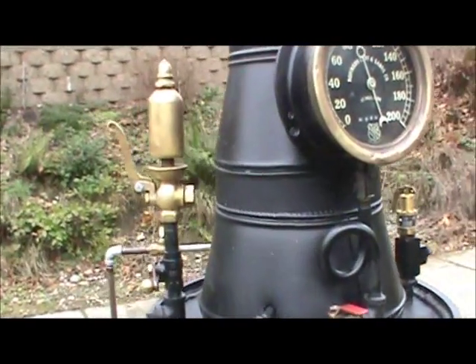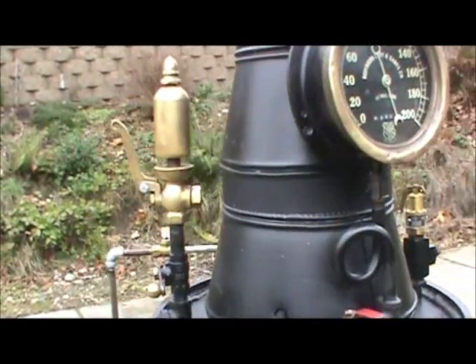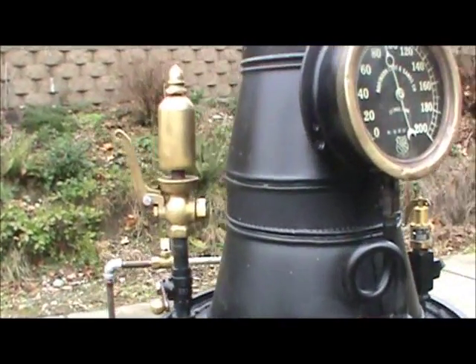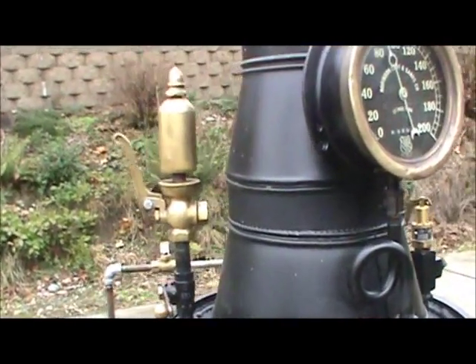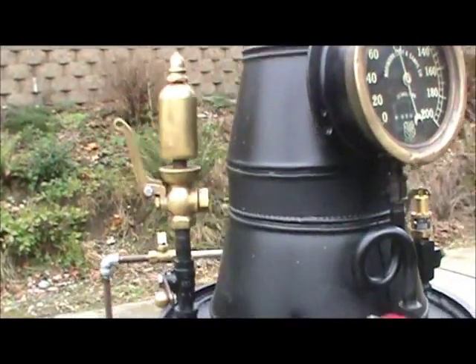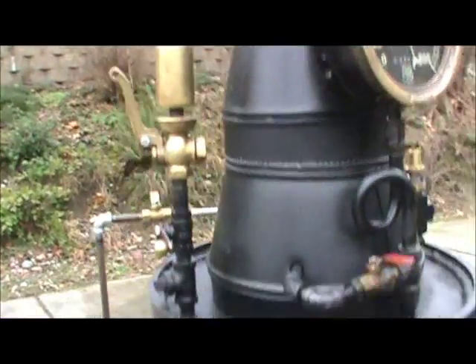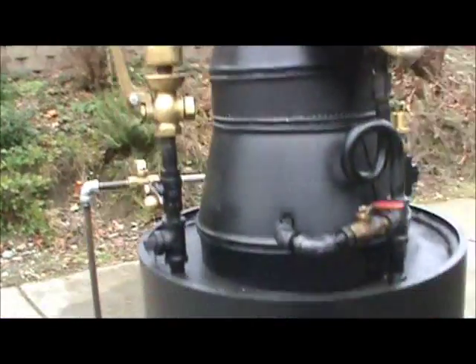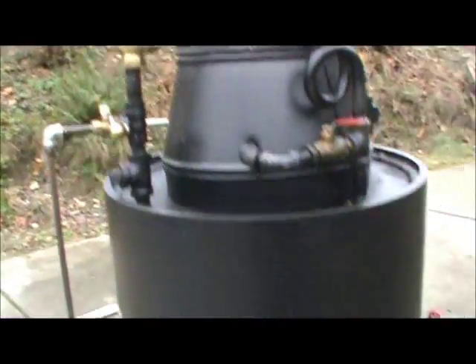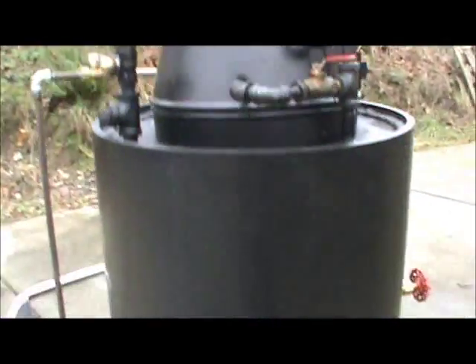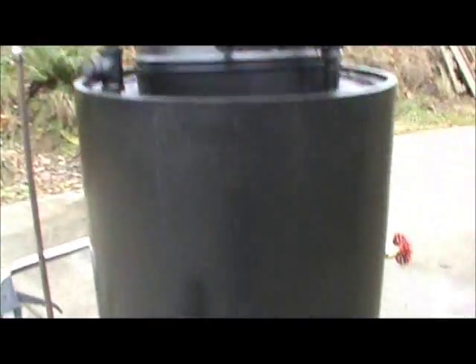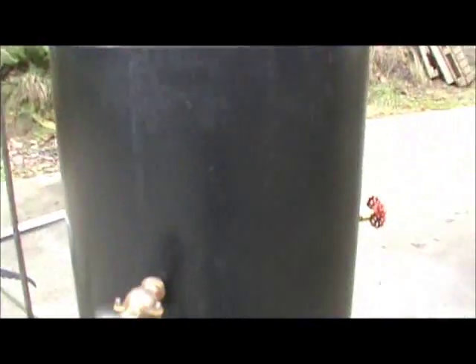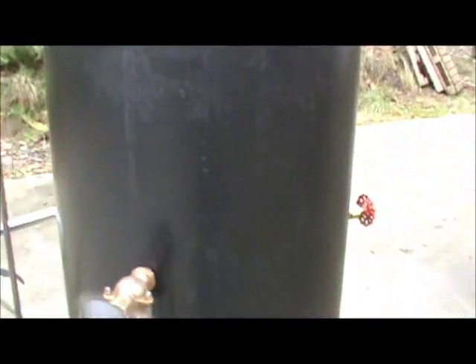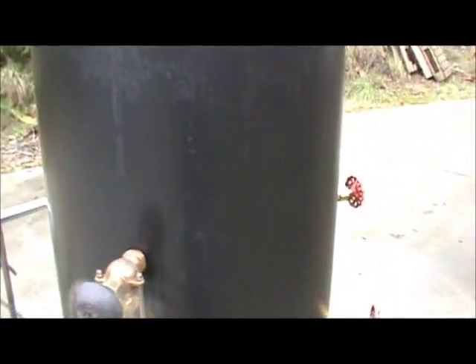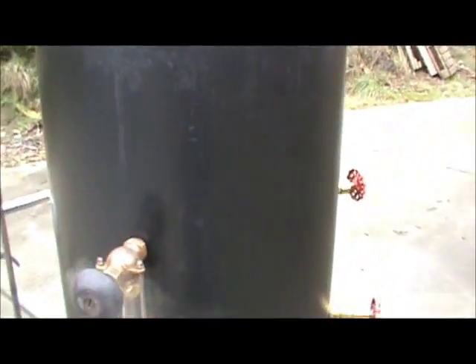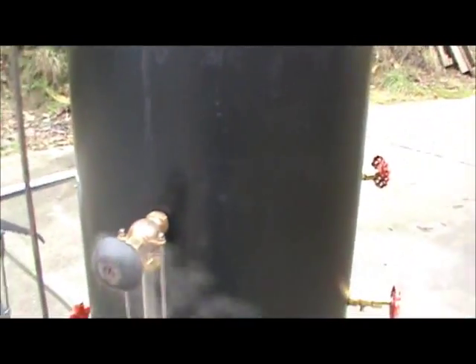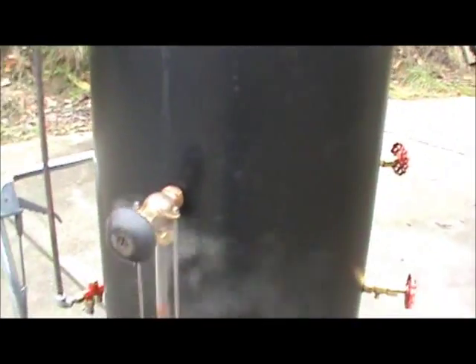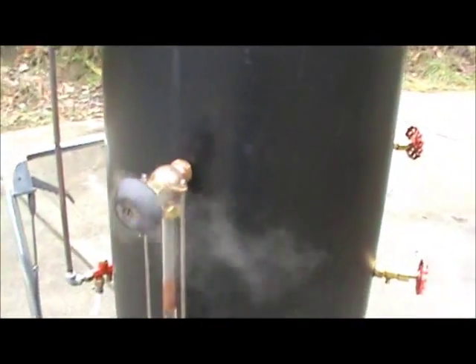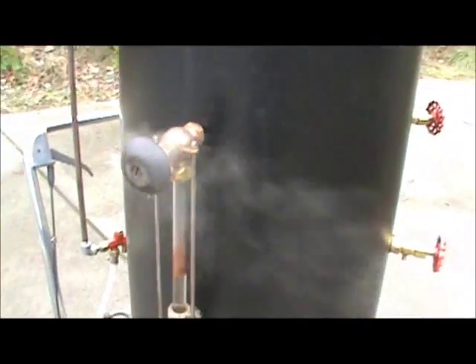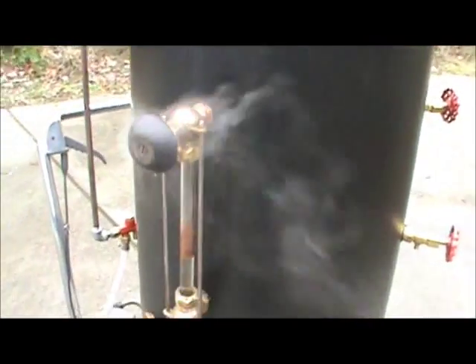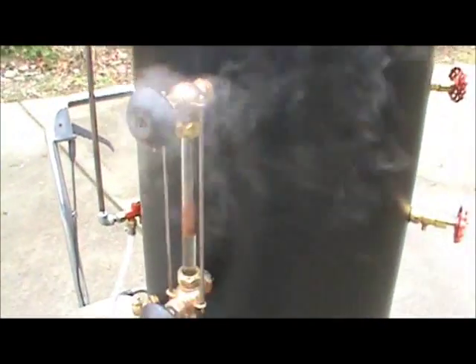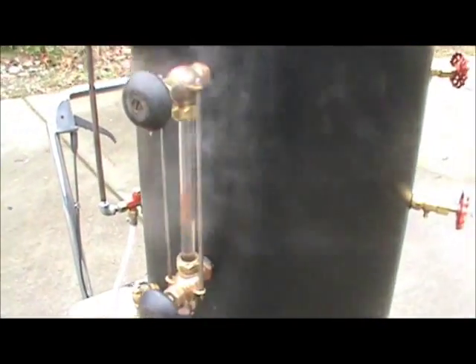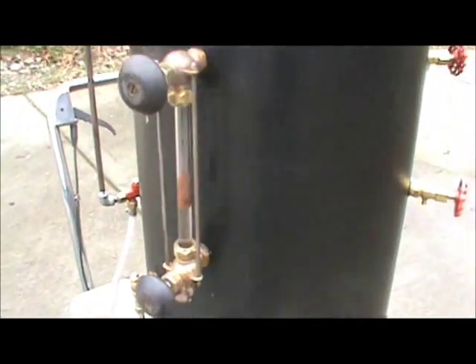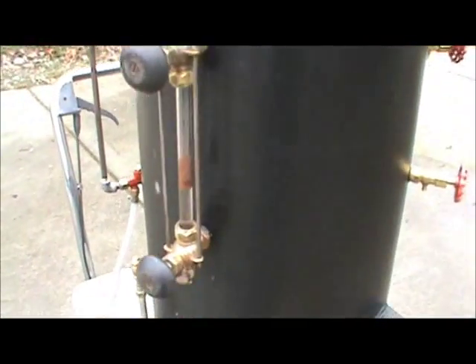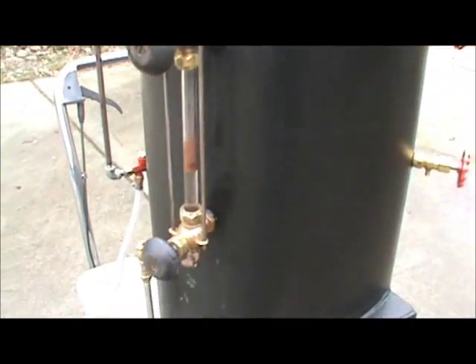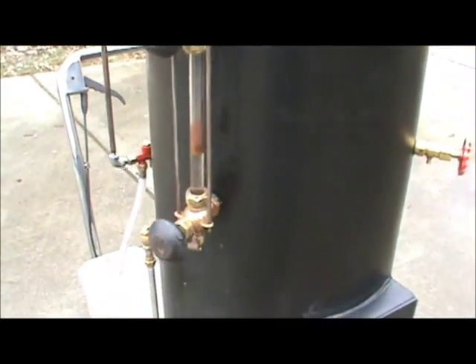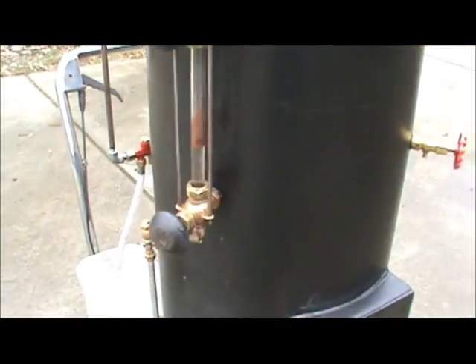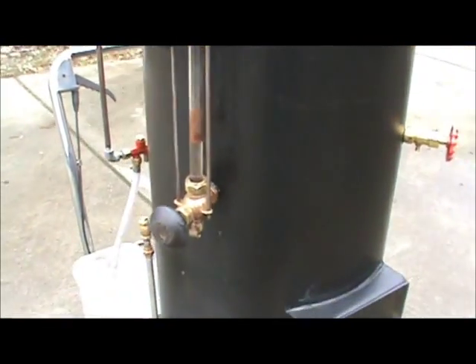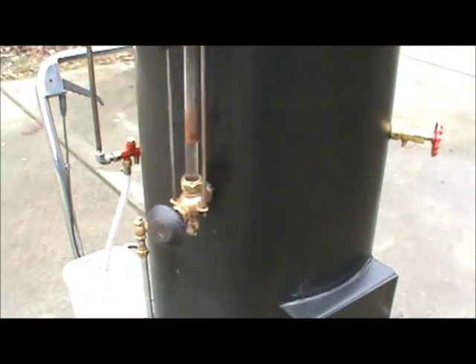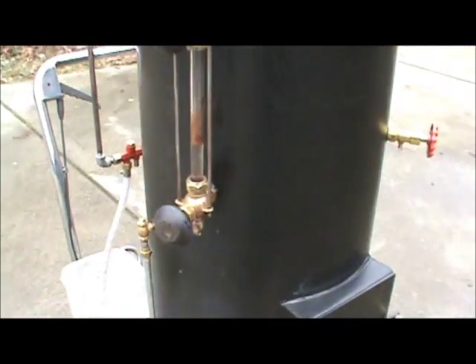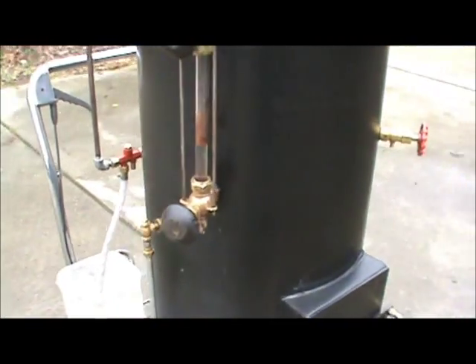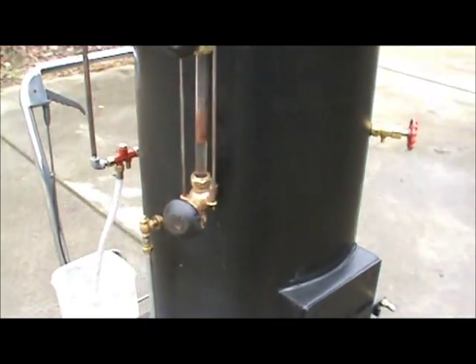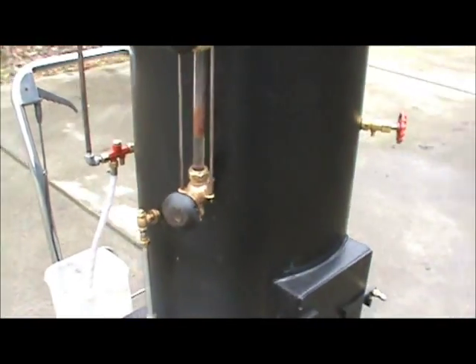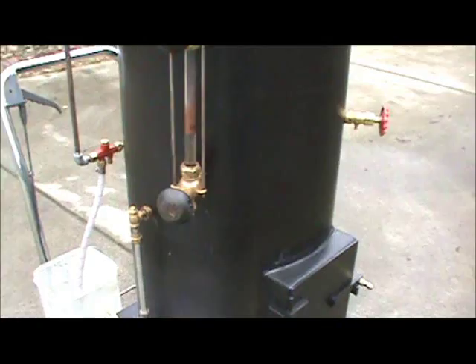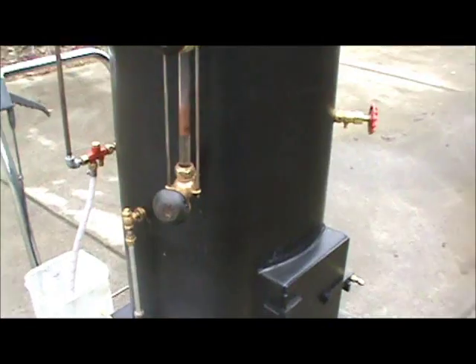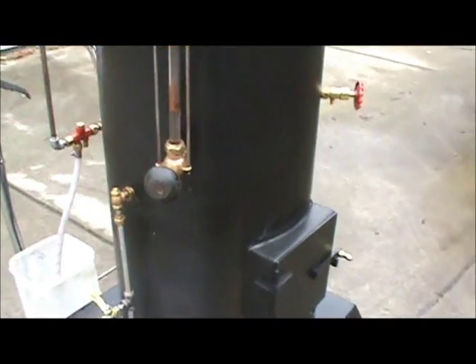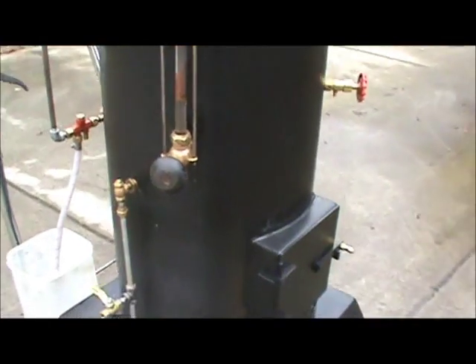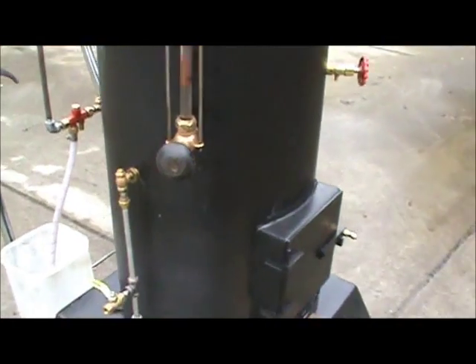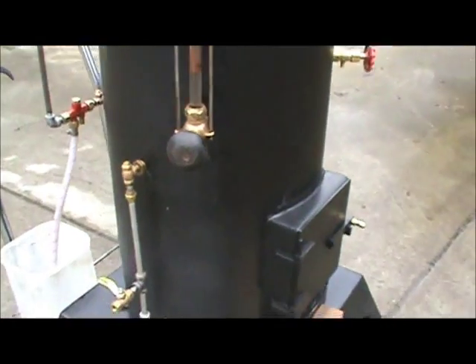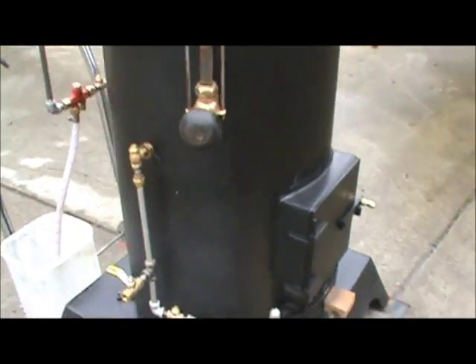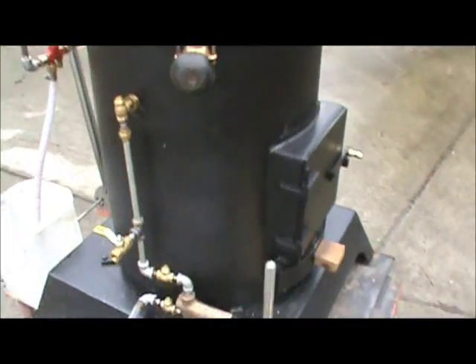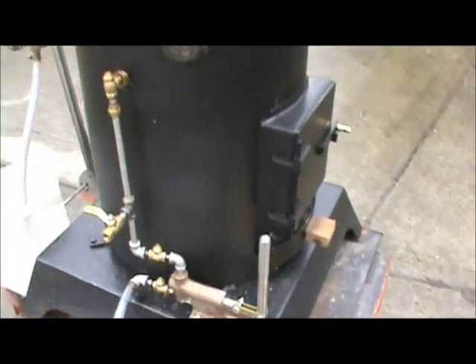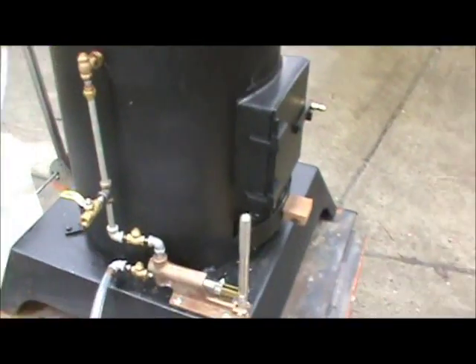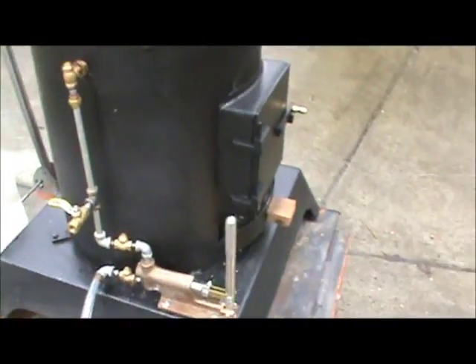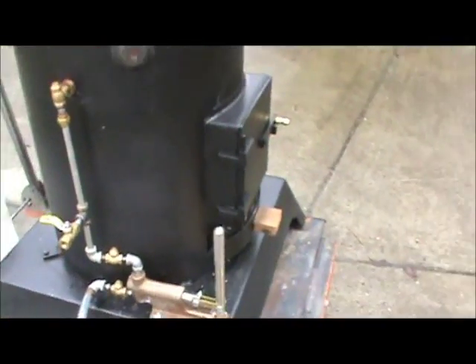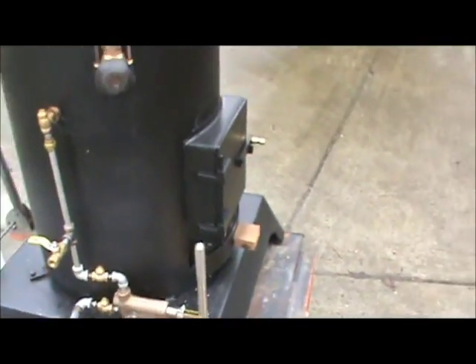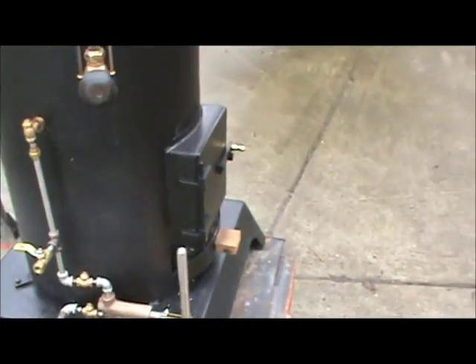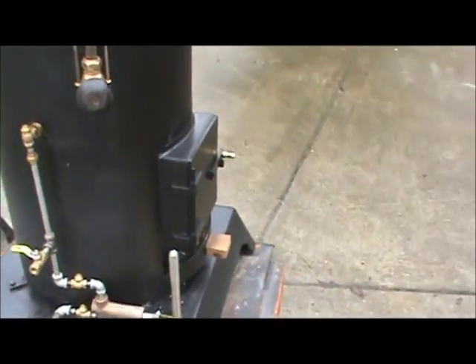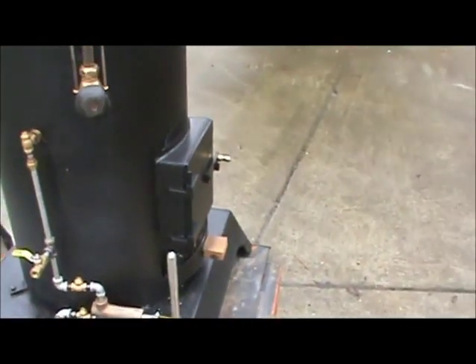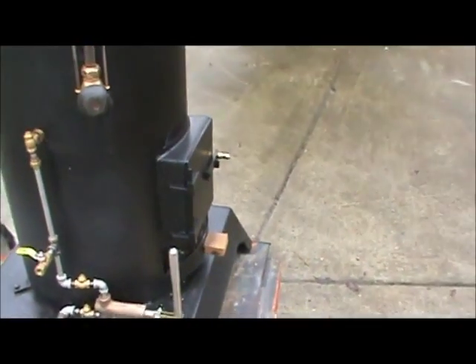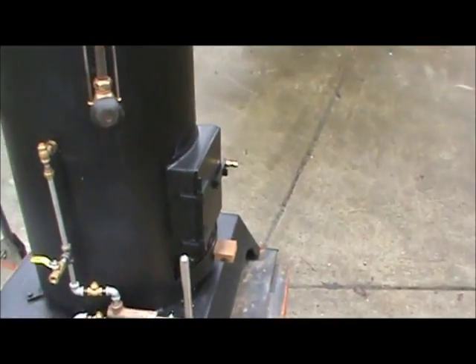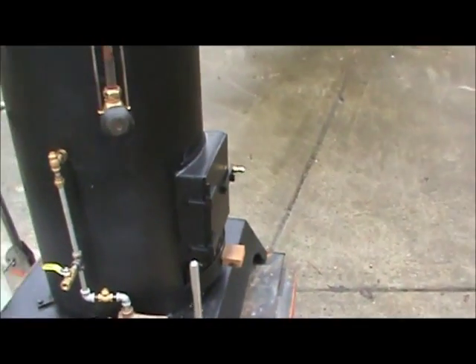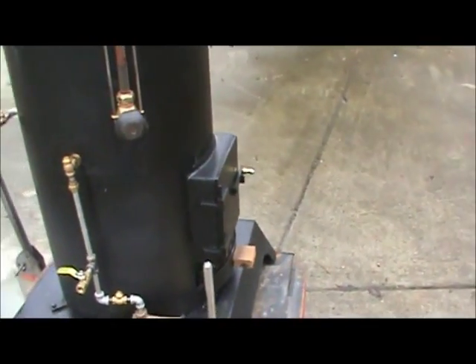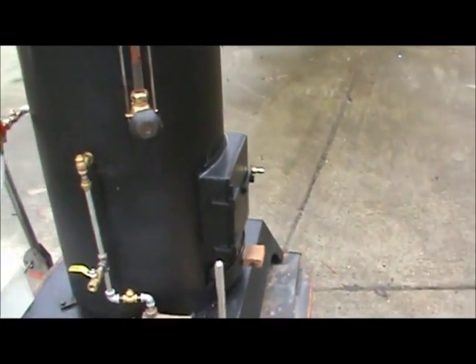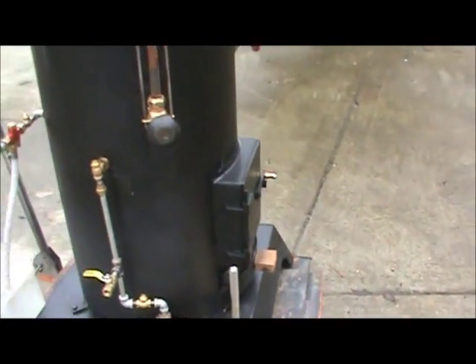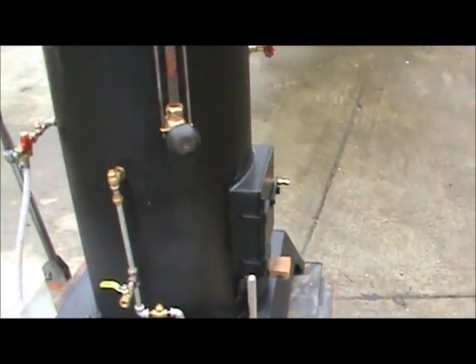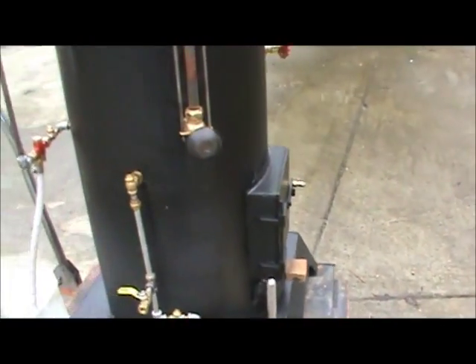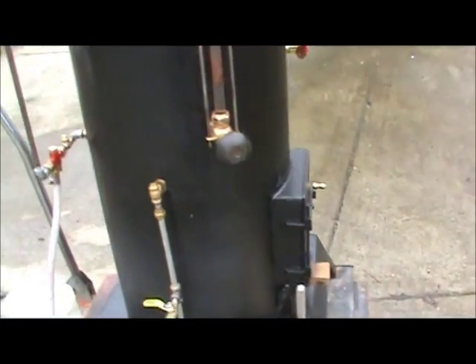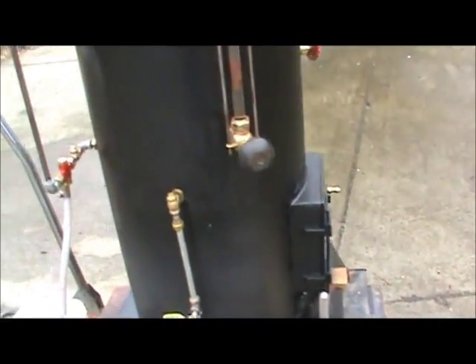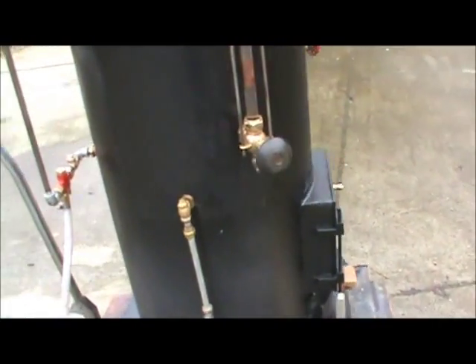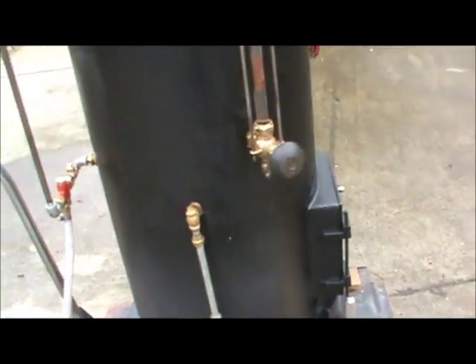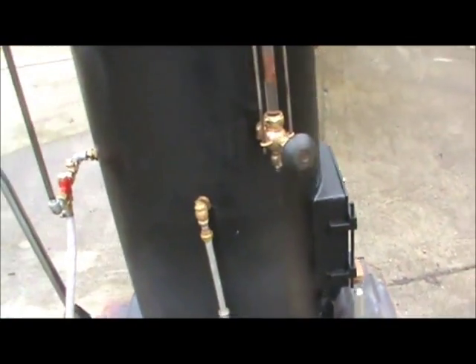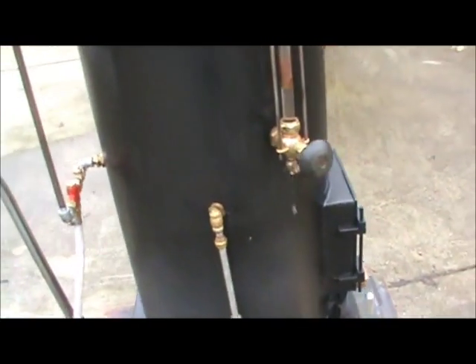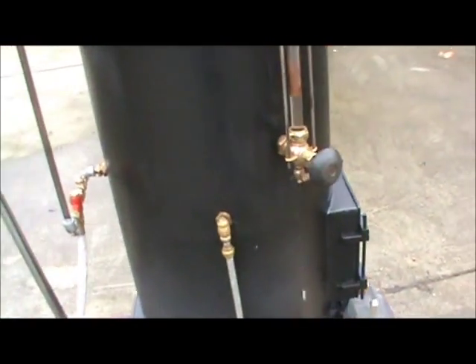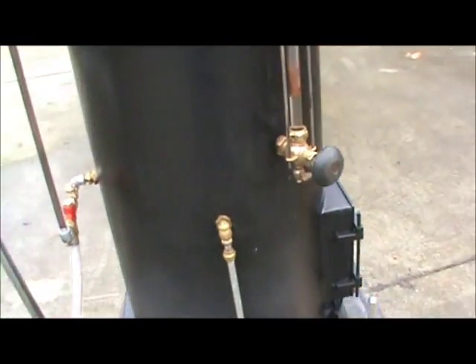It has a steam whistle, a water sight glass, a hand pump, and an injector.